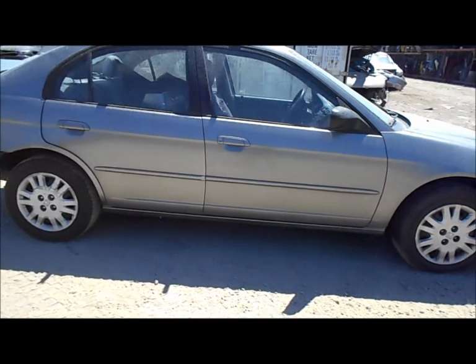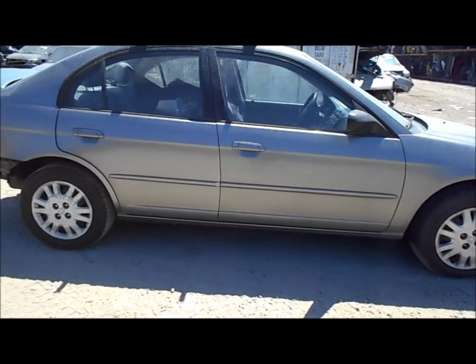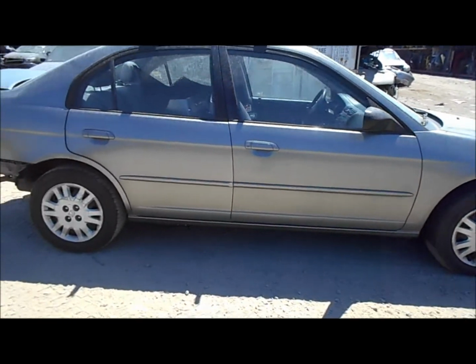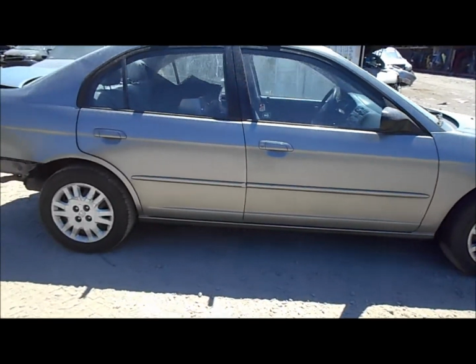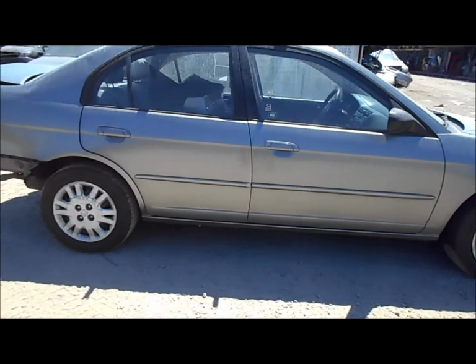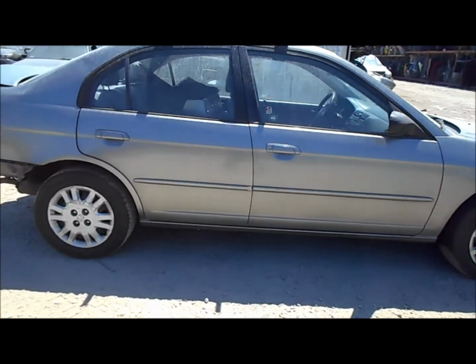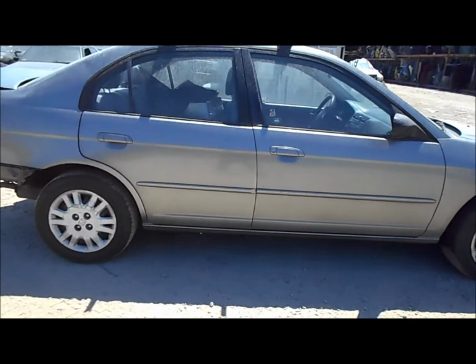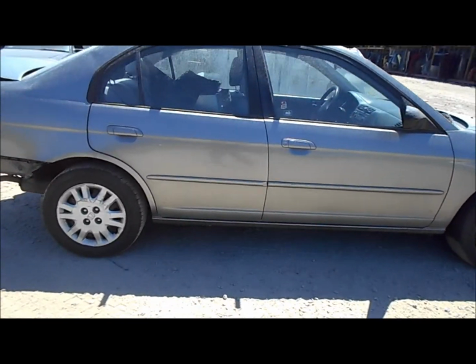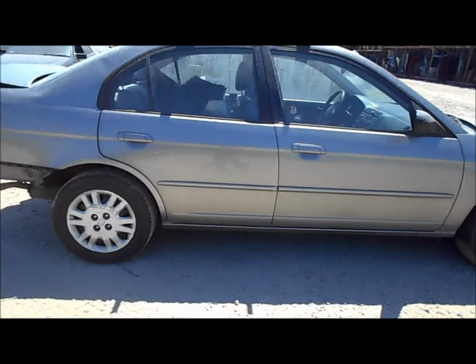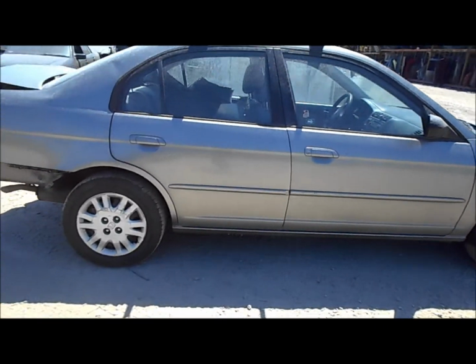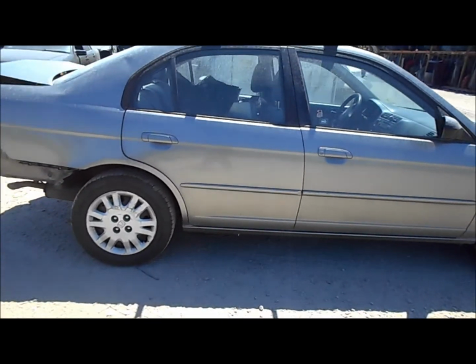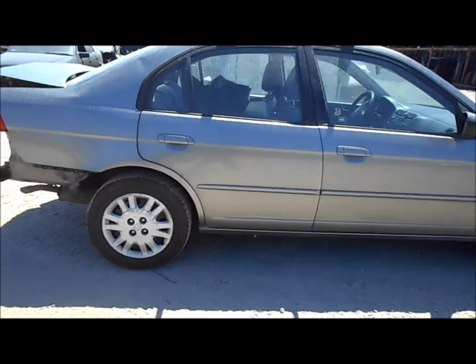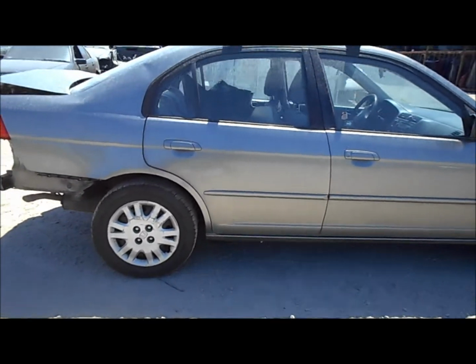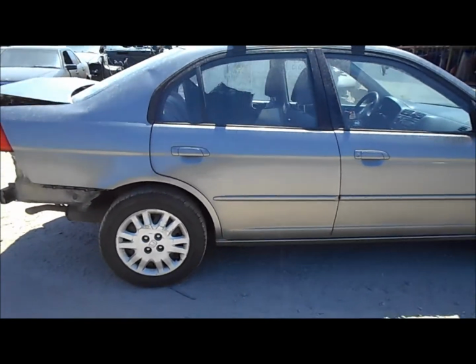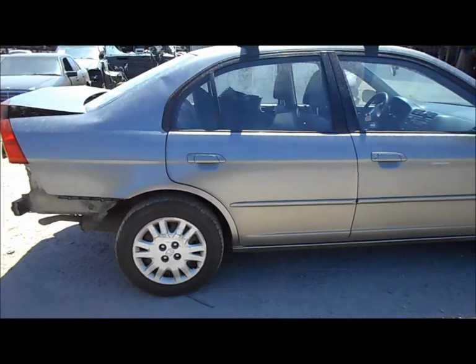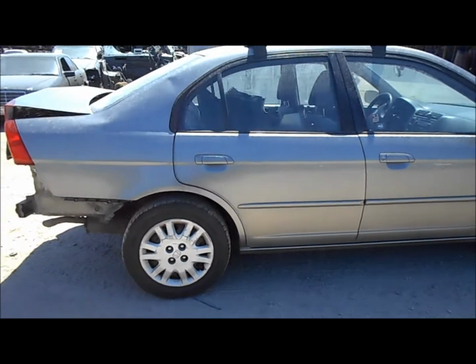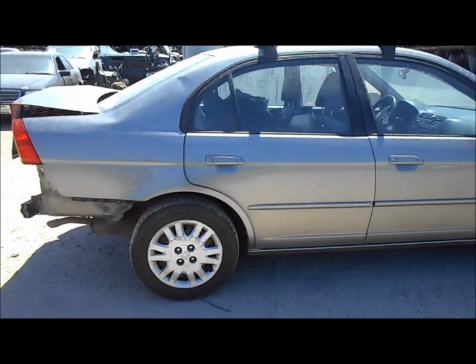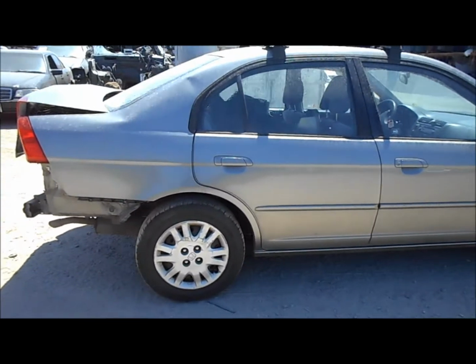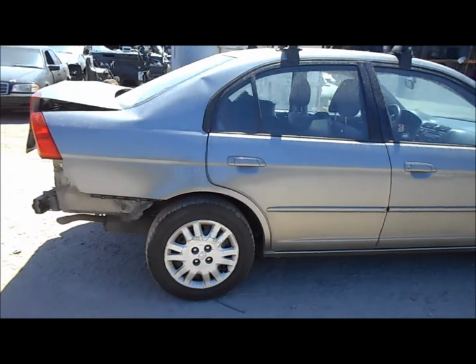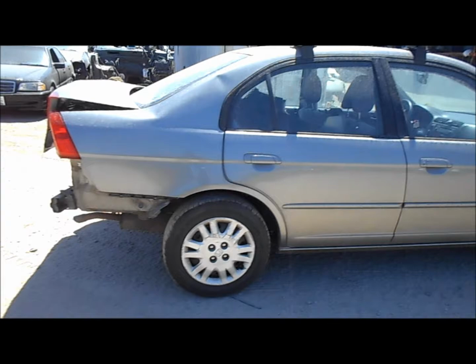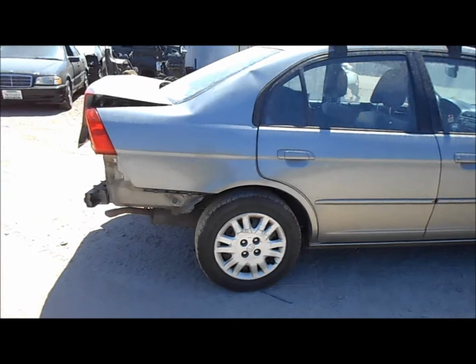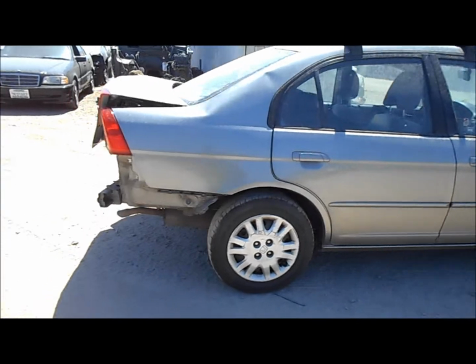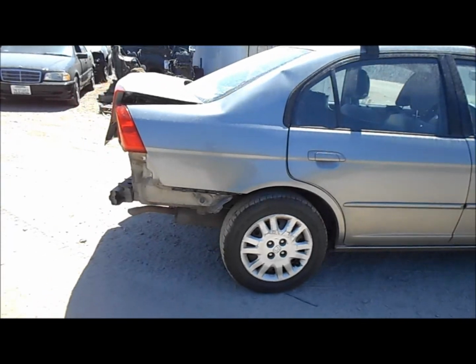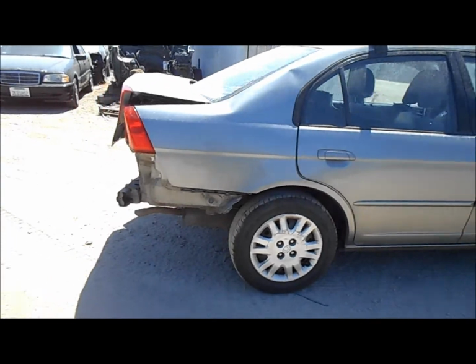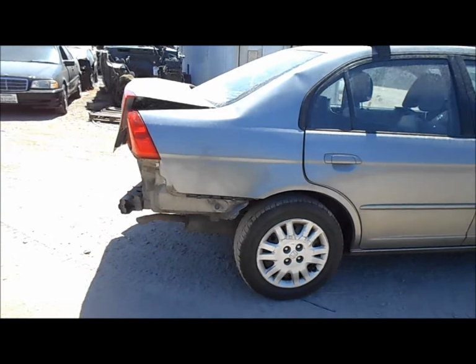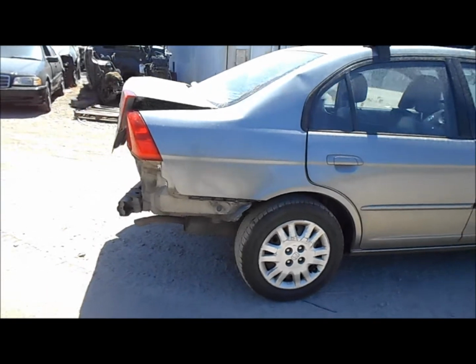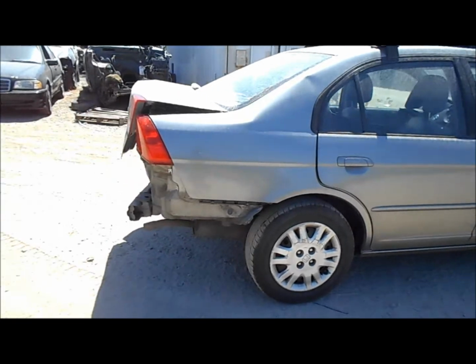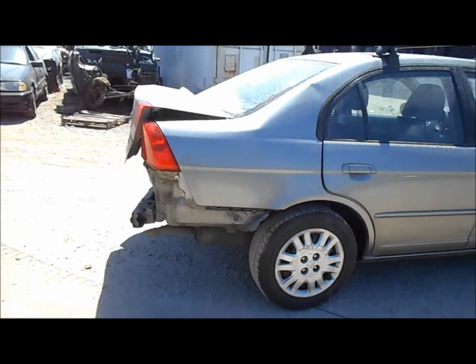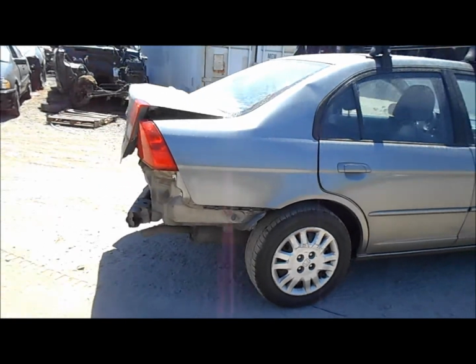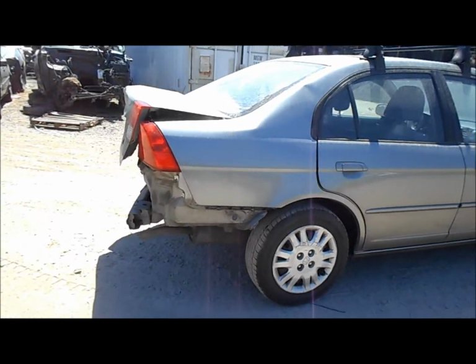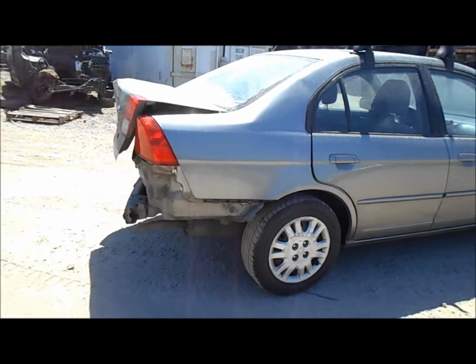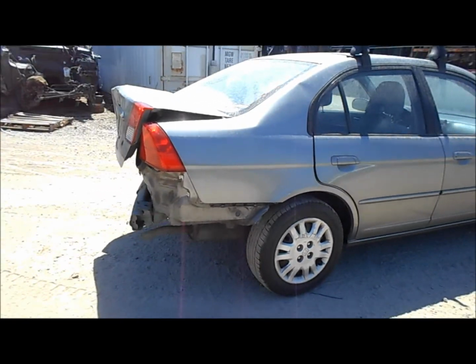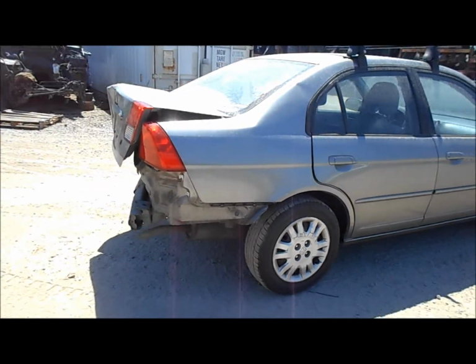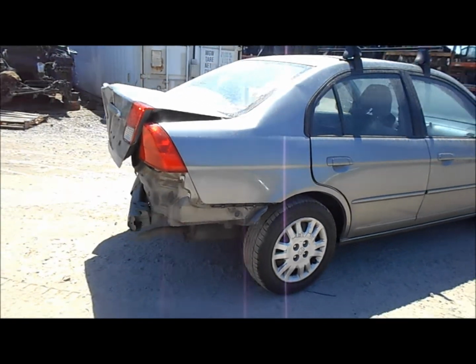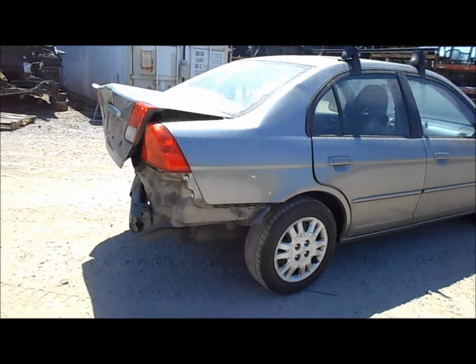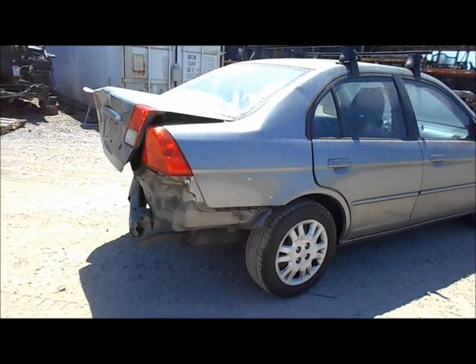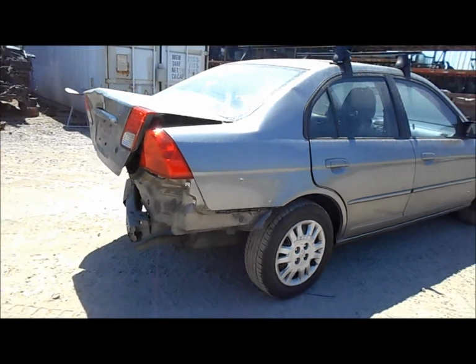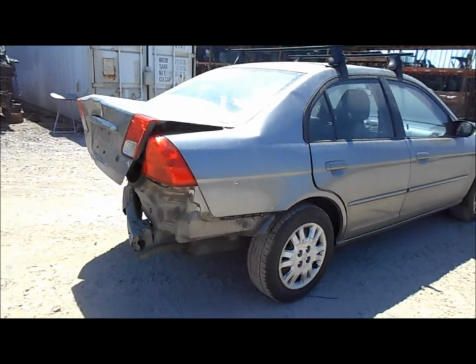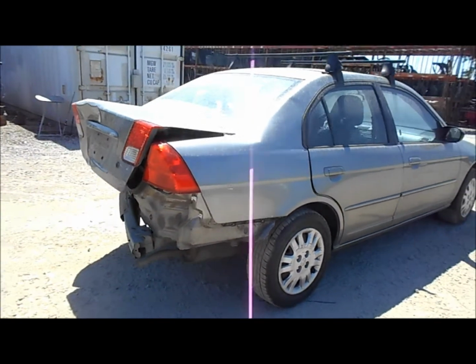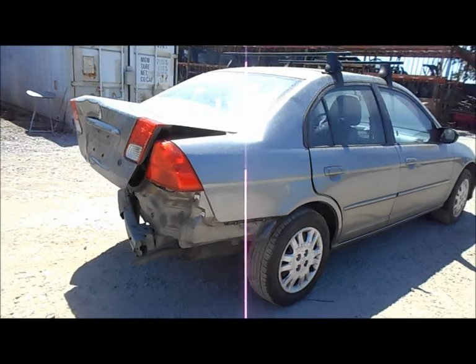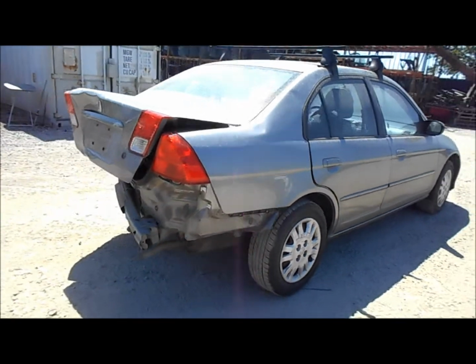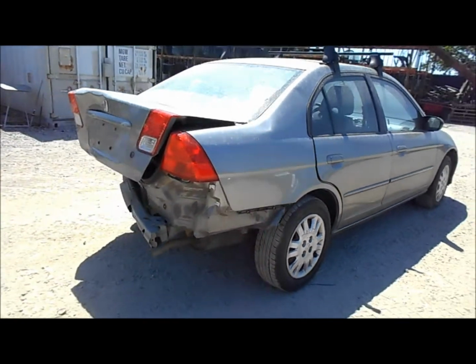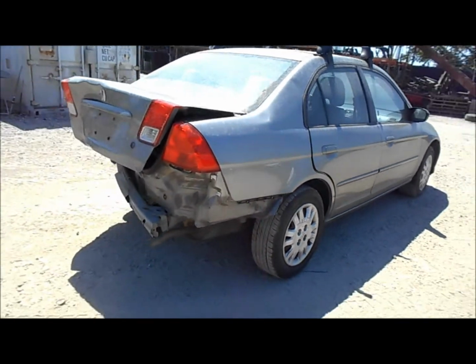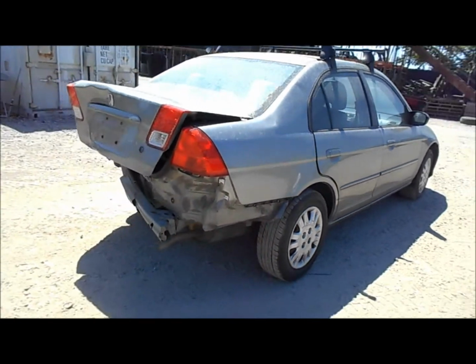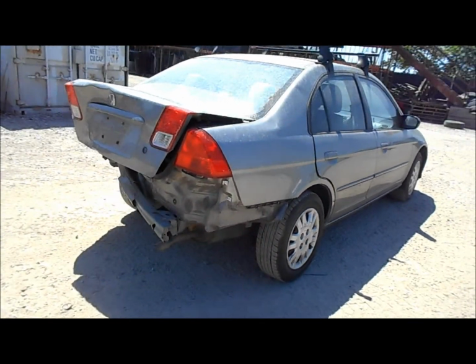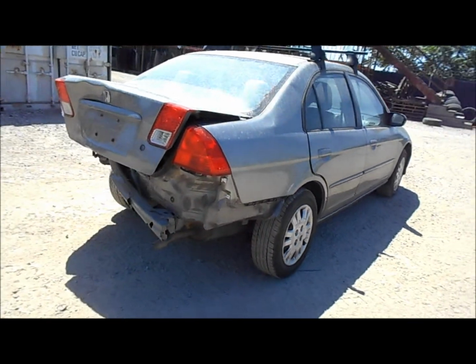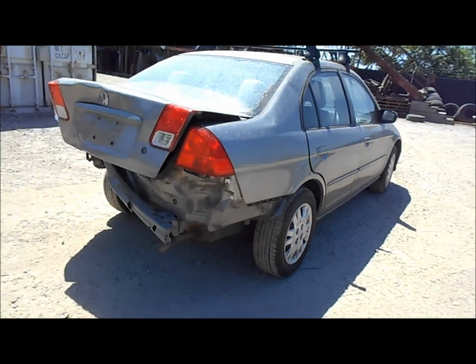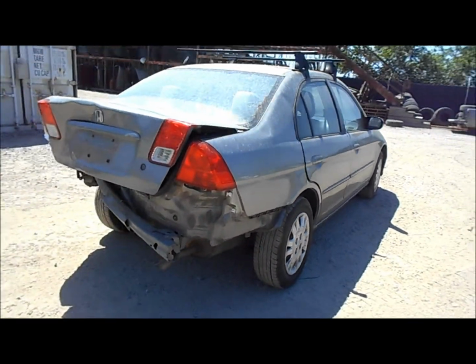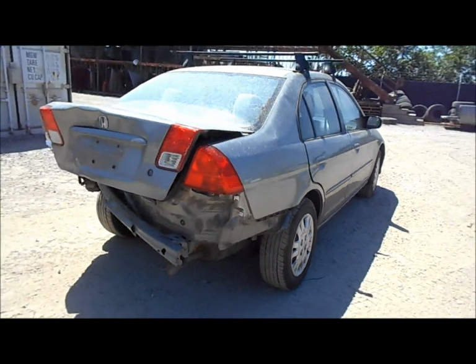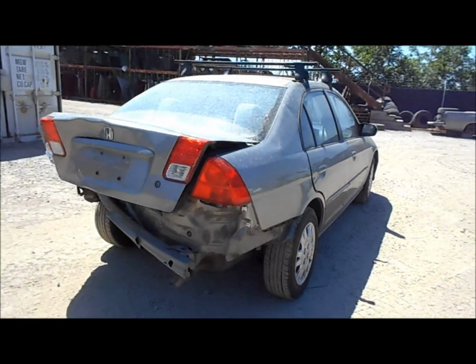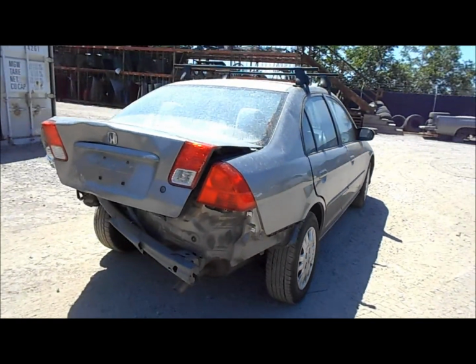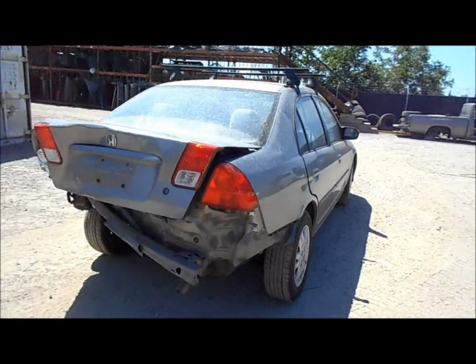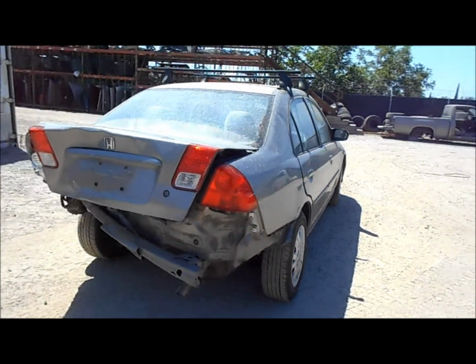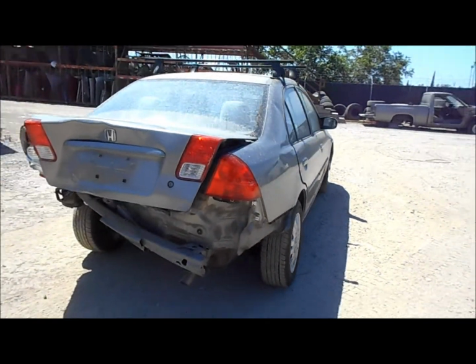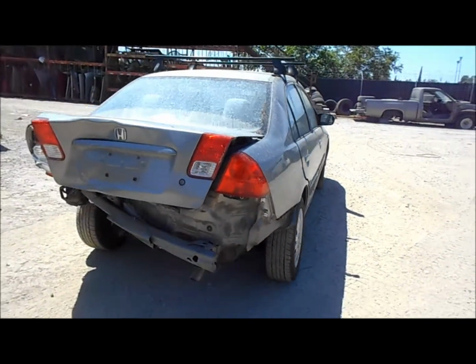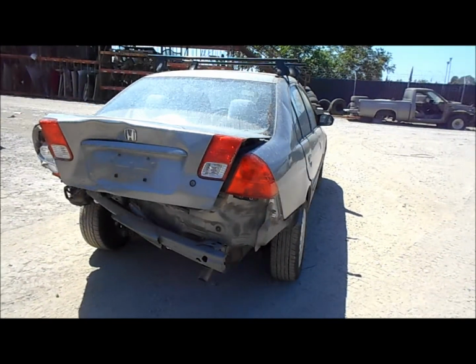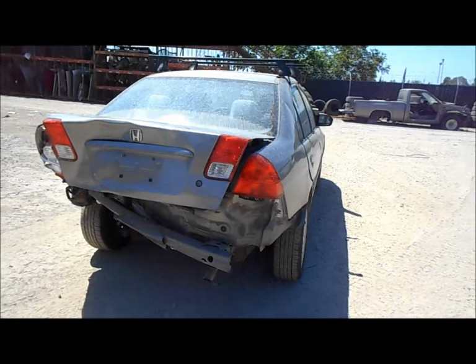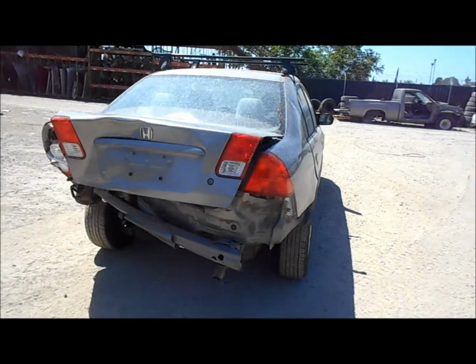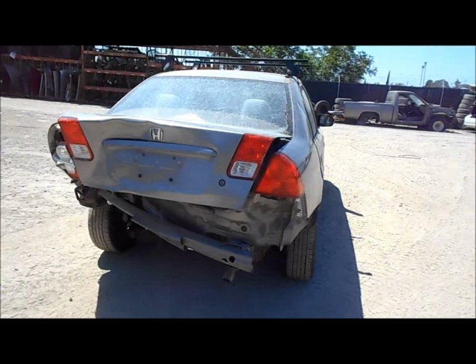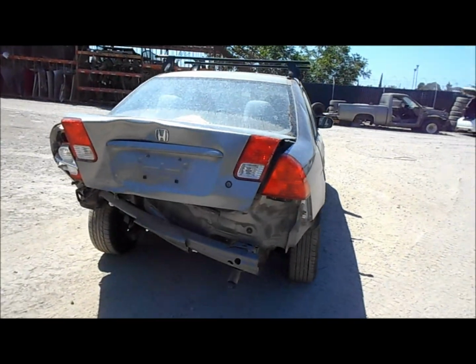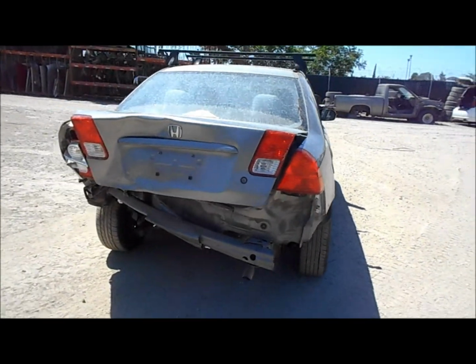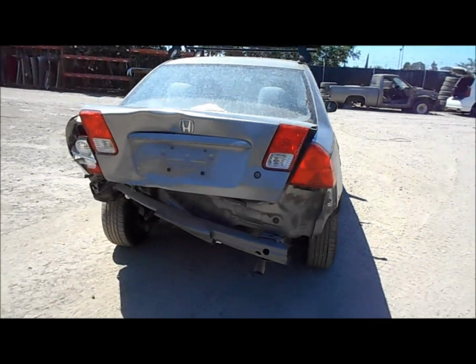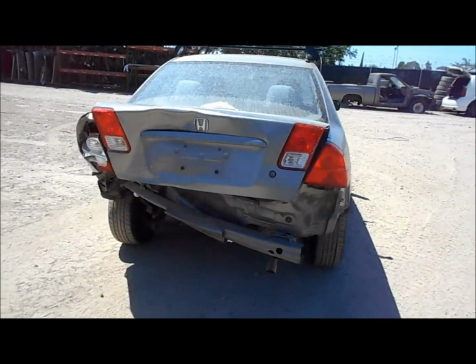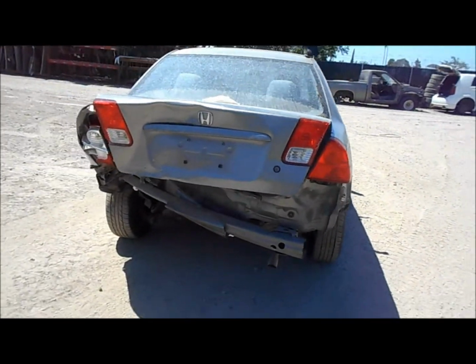Both doors on the passenger side are good. Front end and rear are good. The quarter panel on the passenger side looks okay.